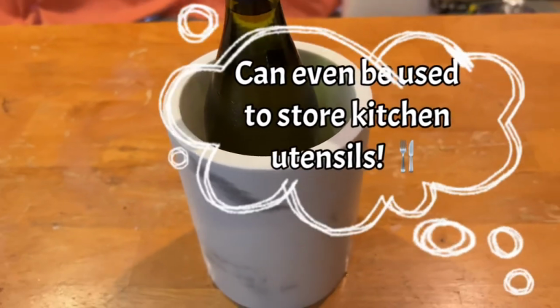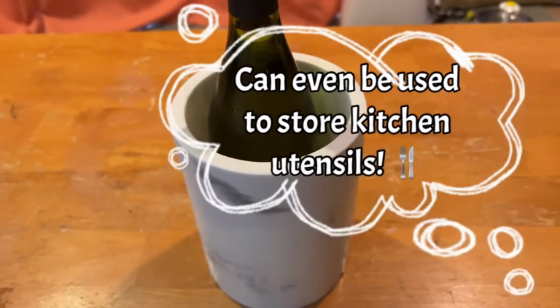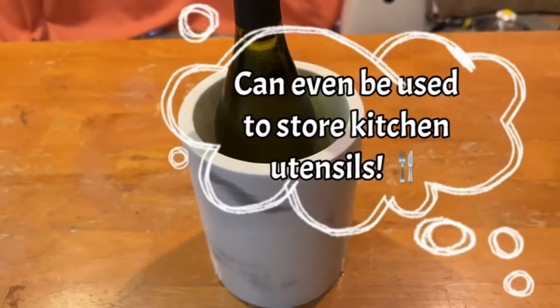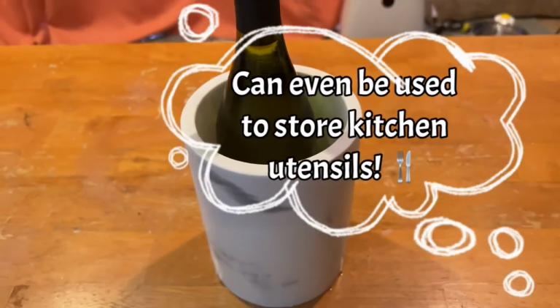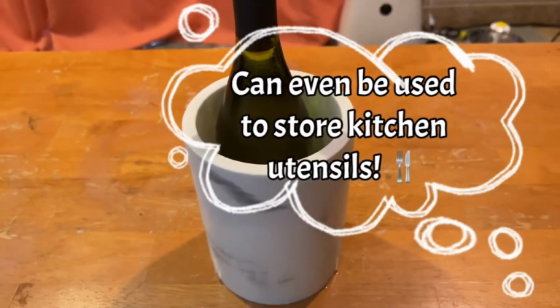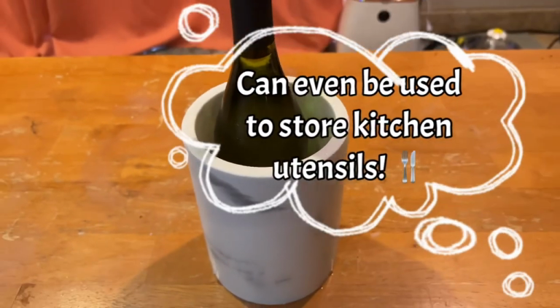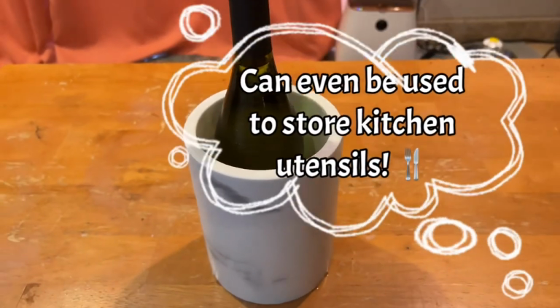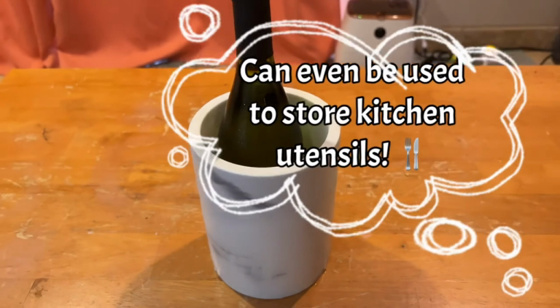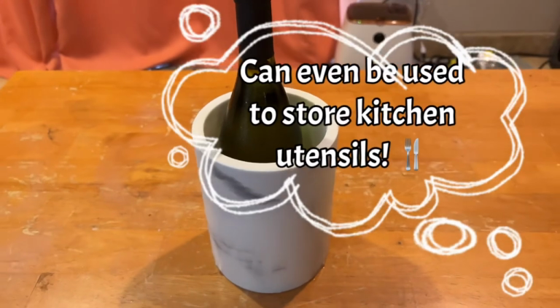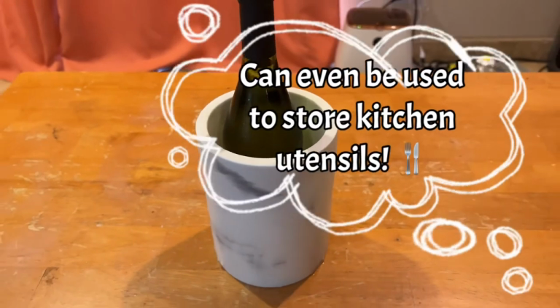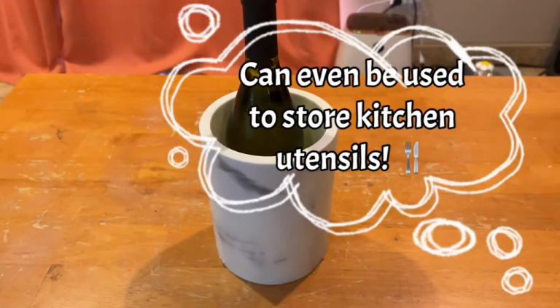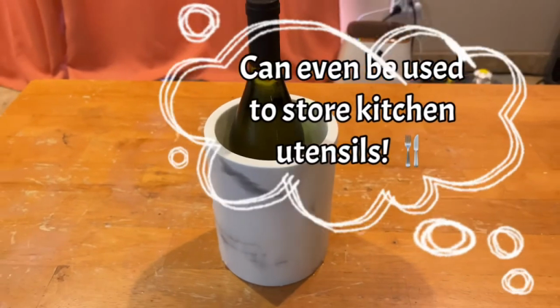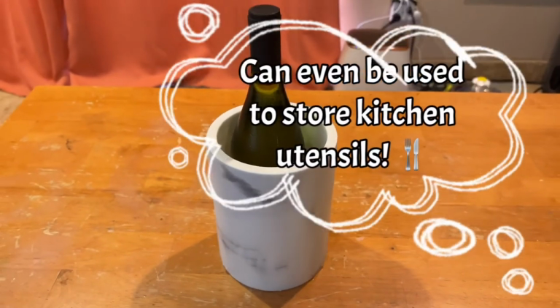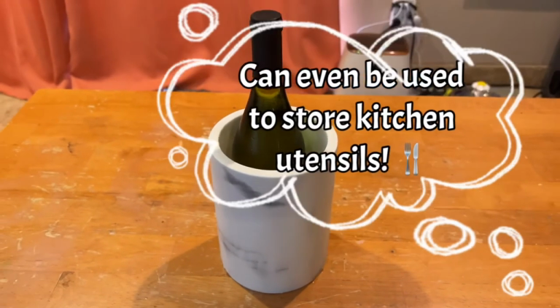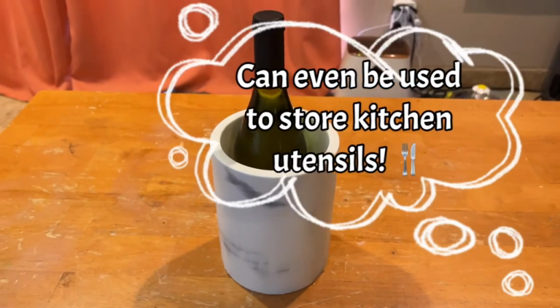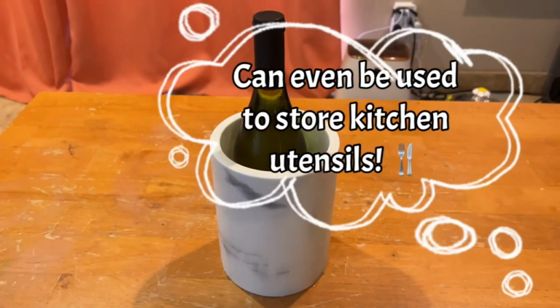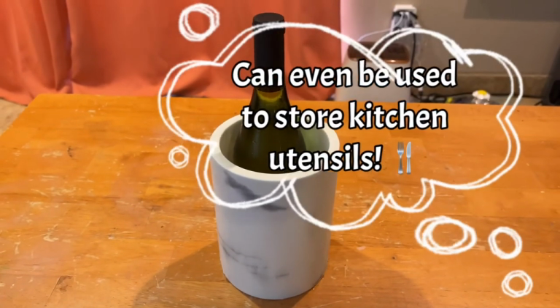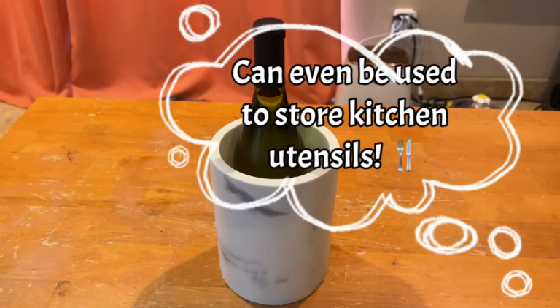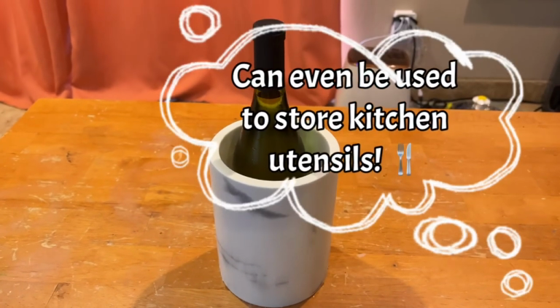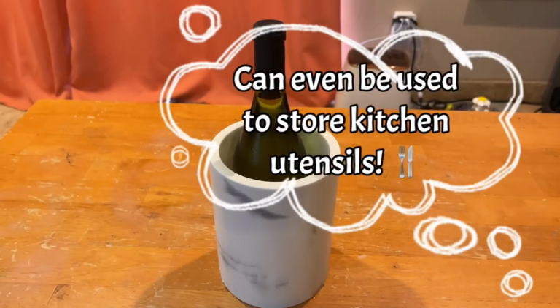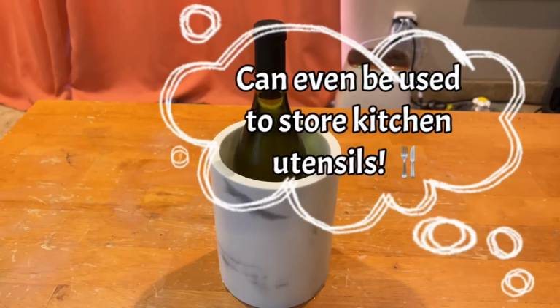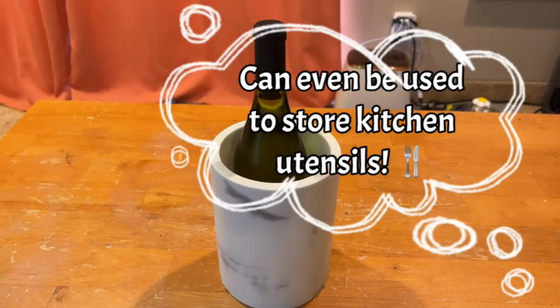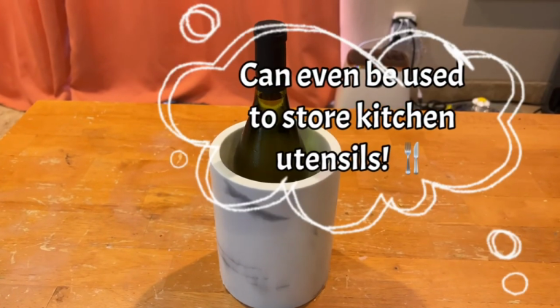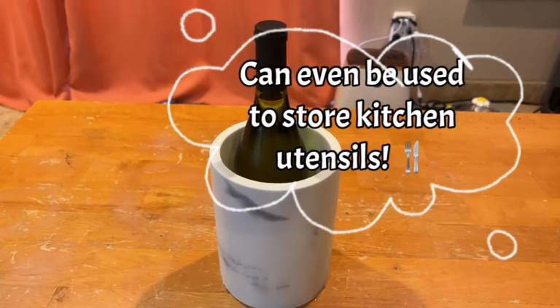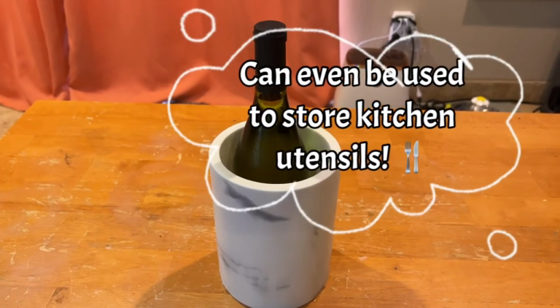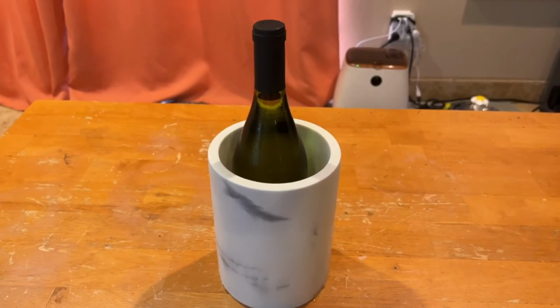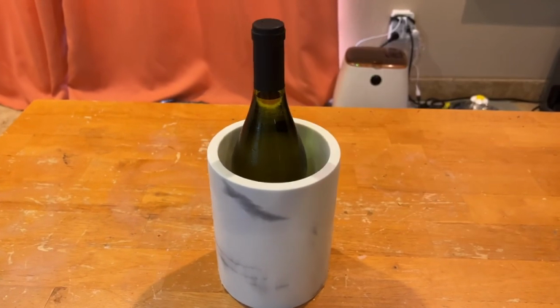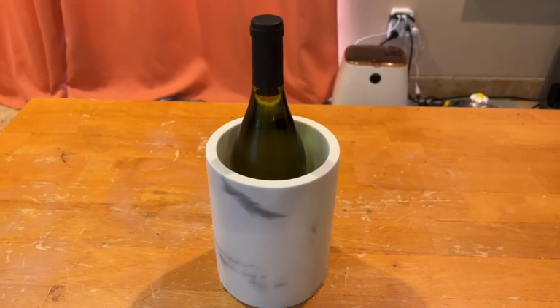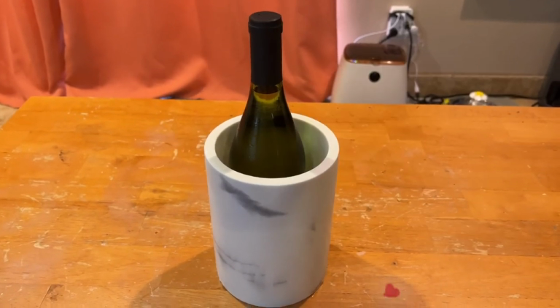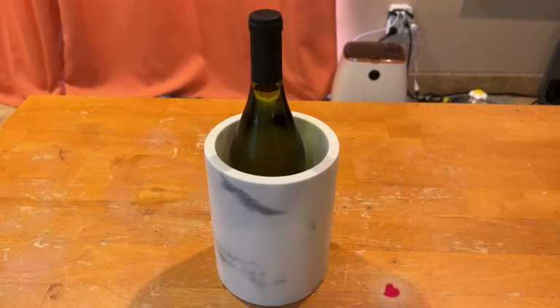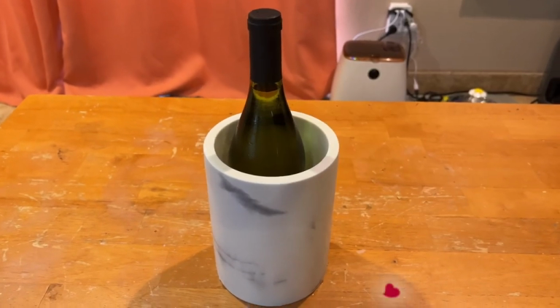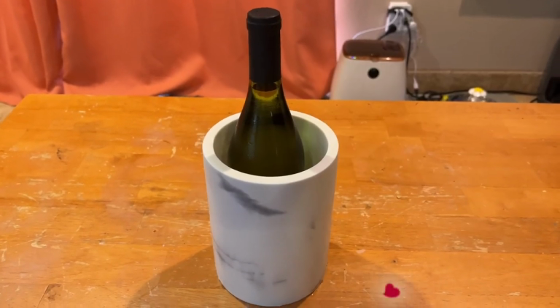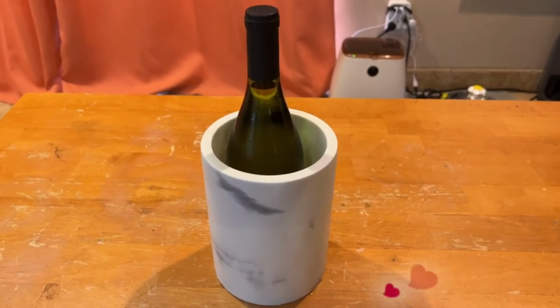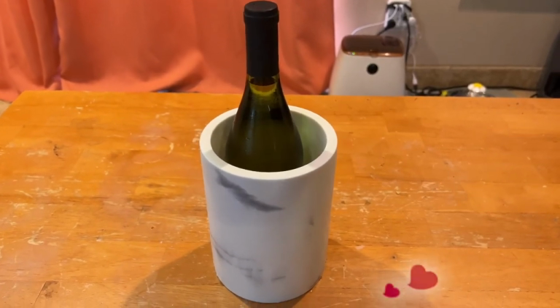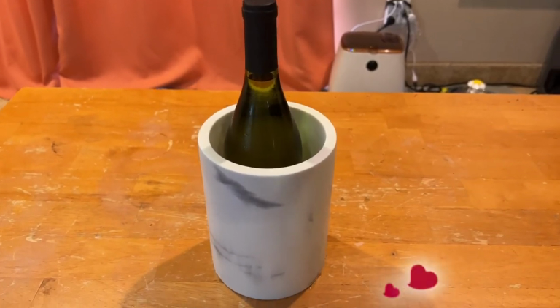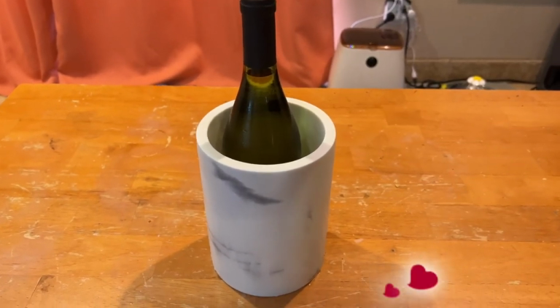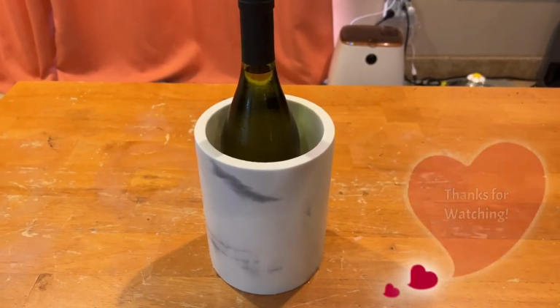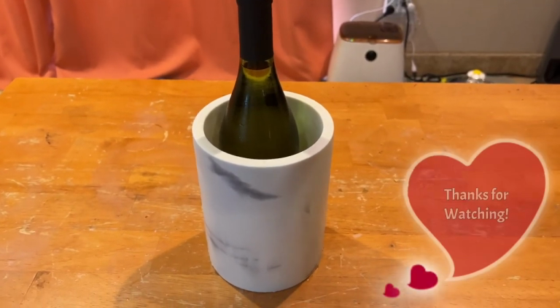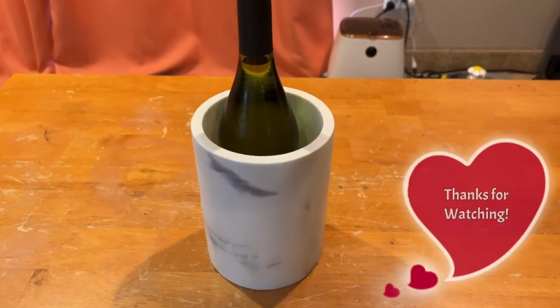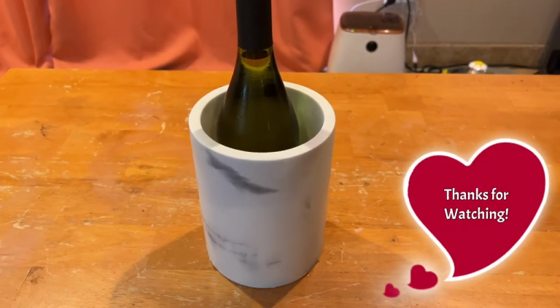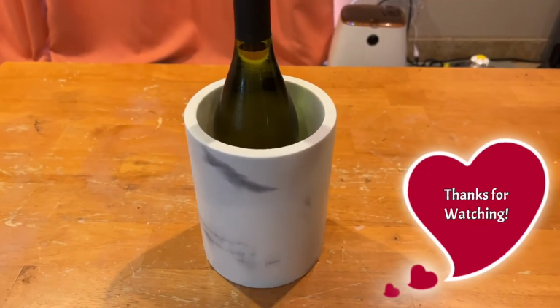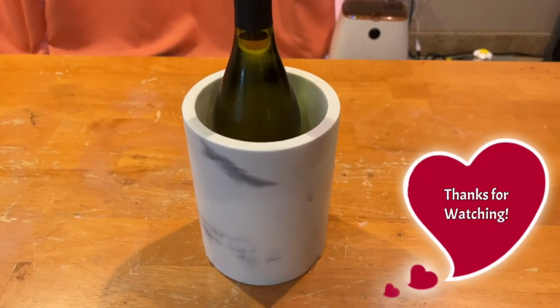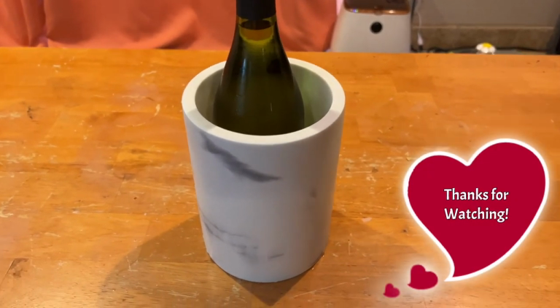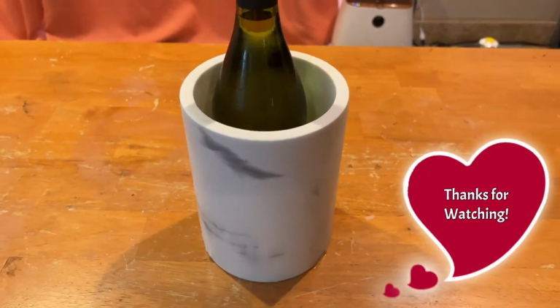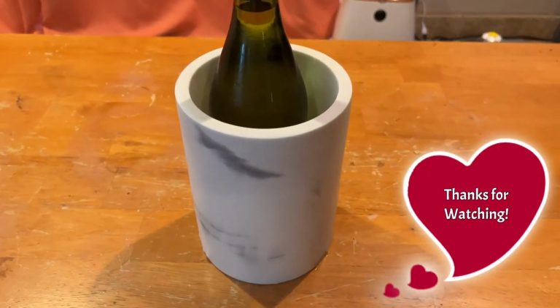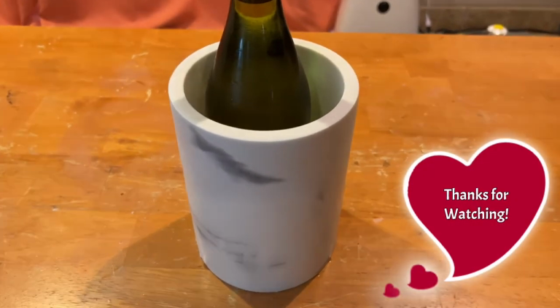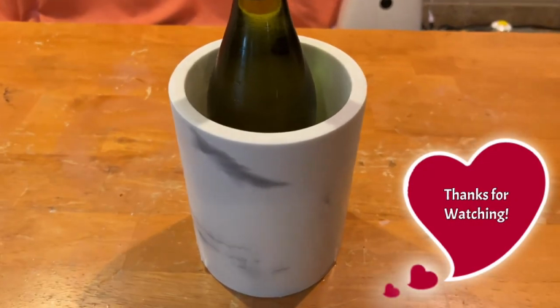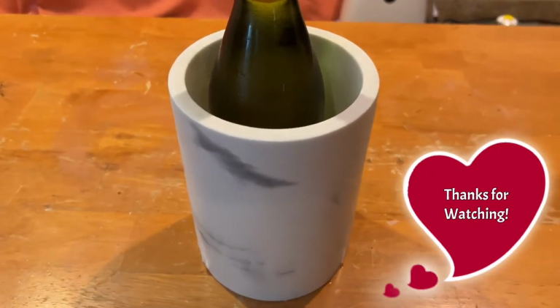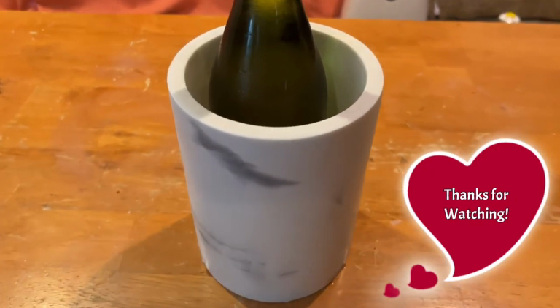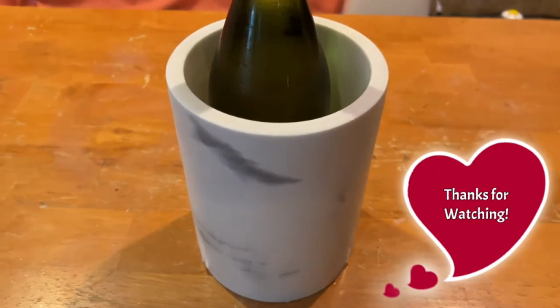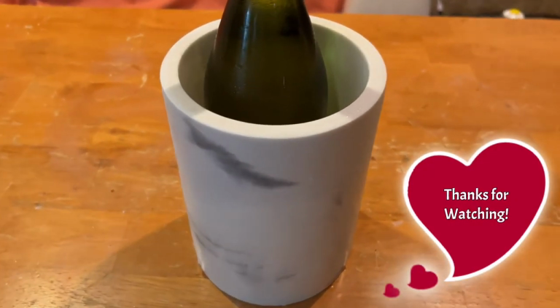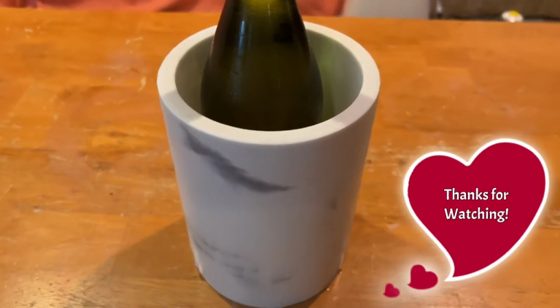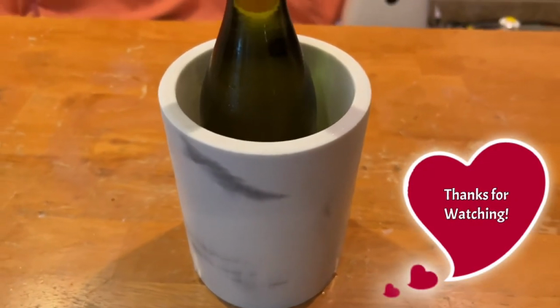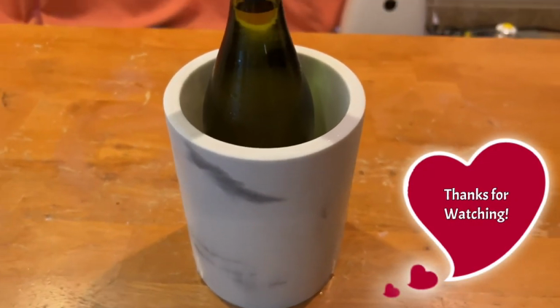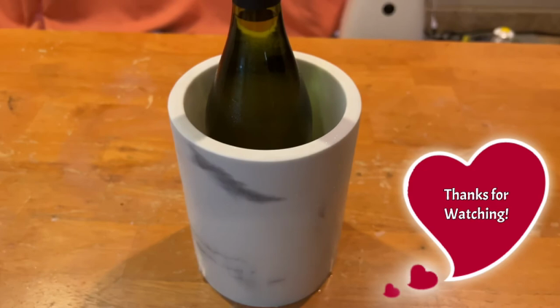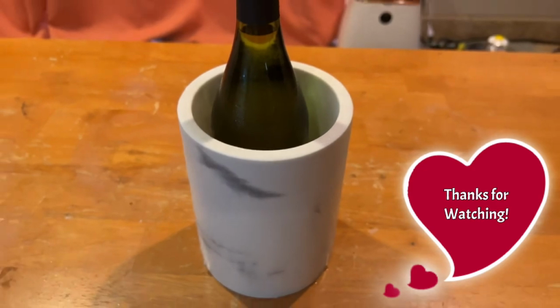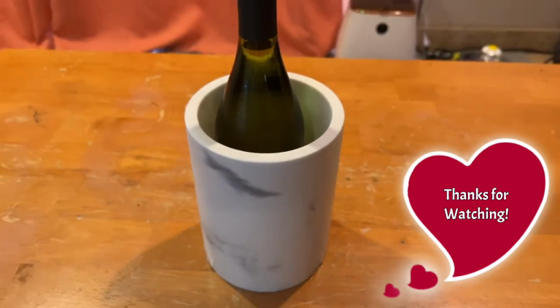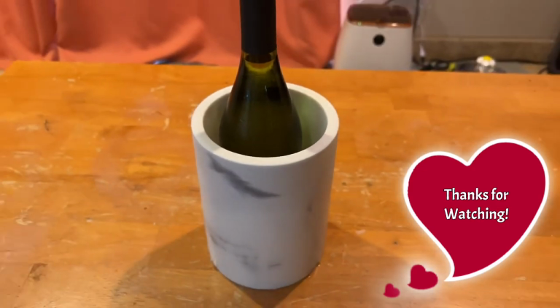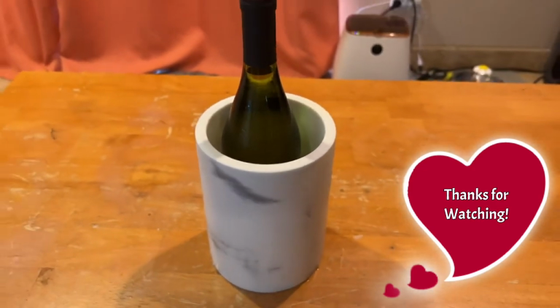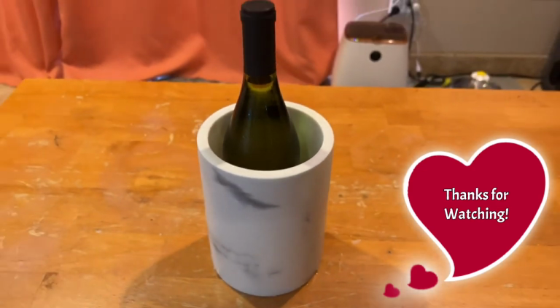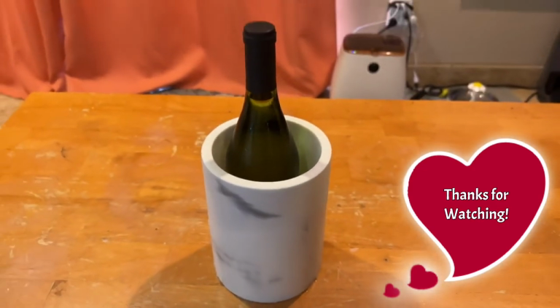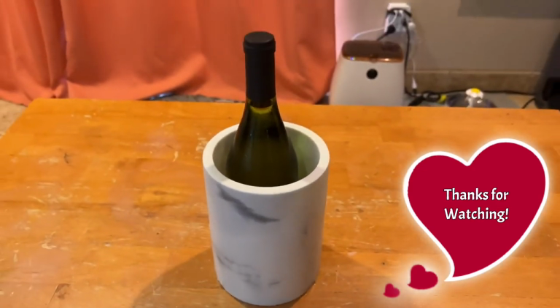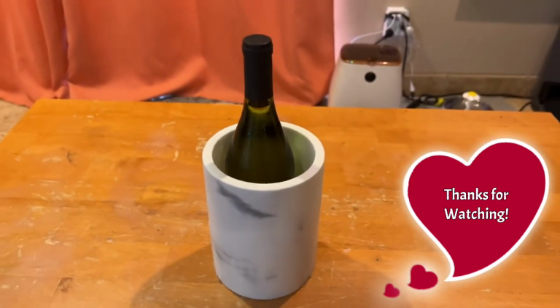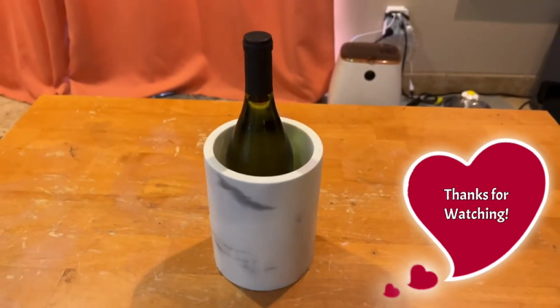Thanks for listening and watching my video. This is the Lunalife Marble Wine Chiller Bucket.